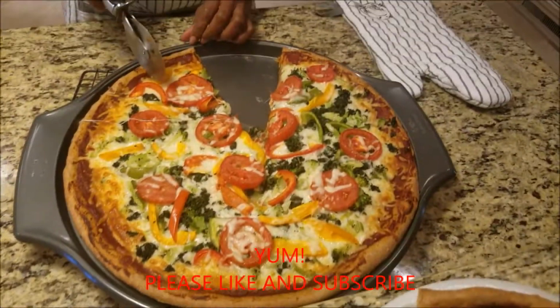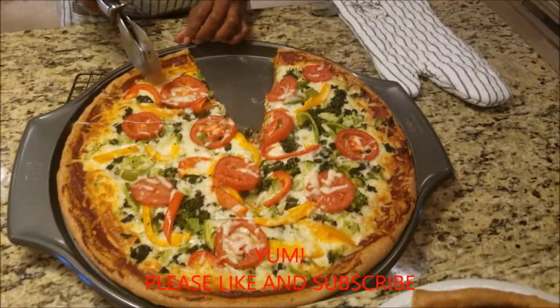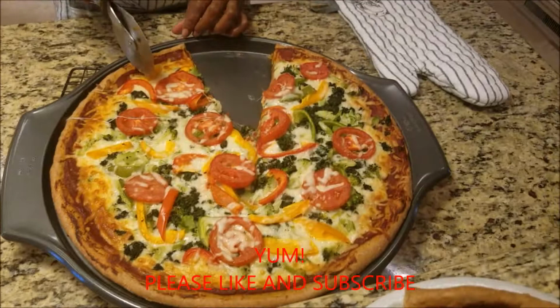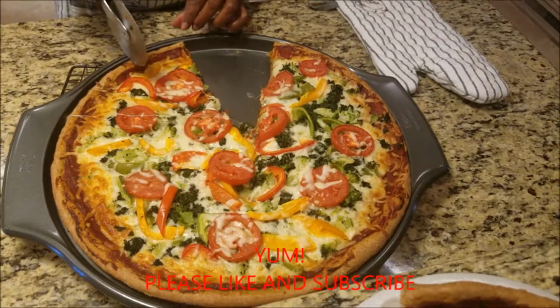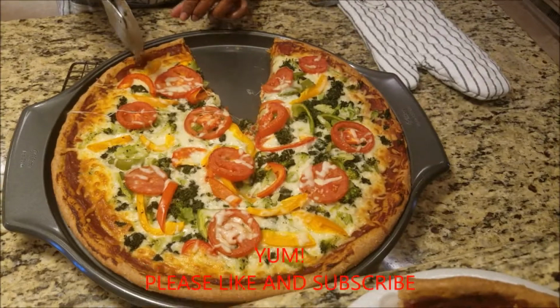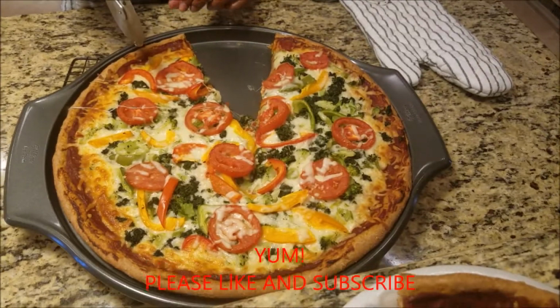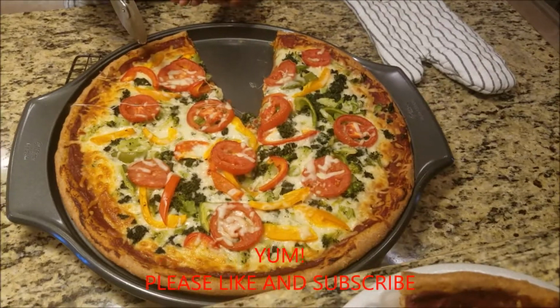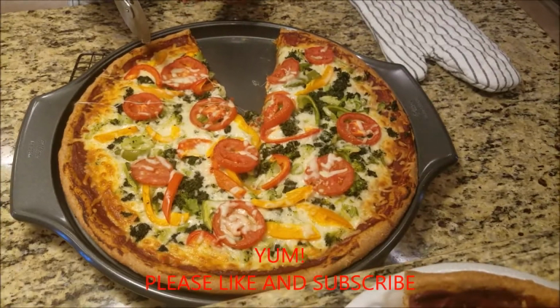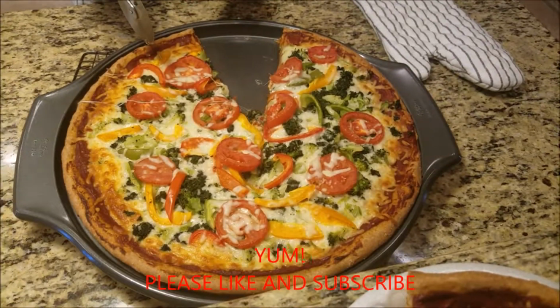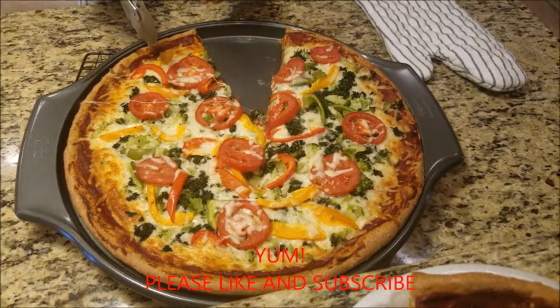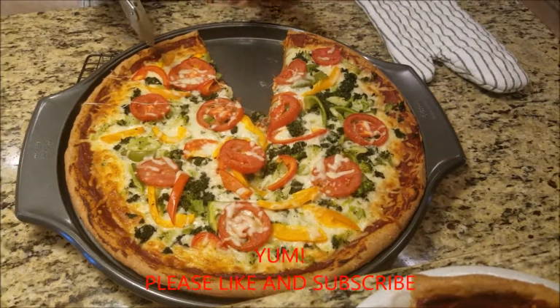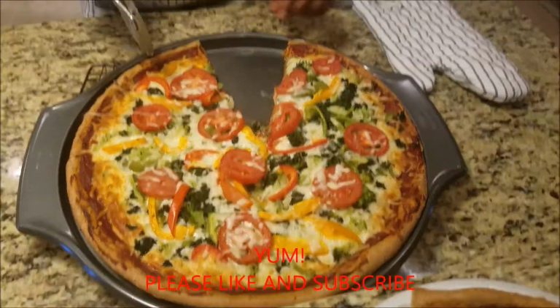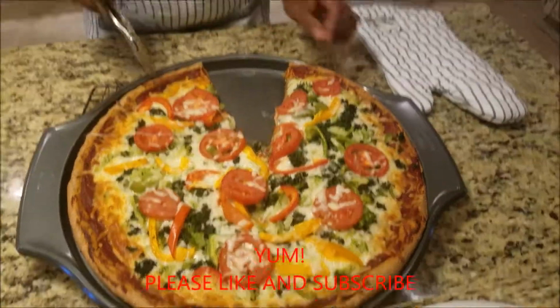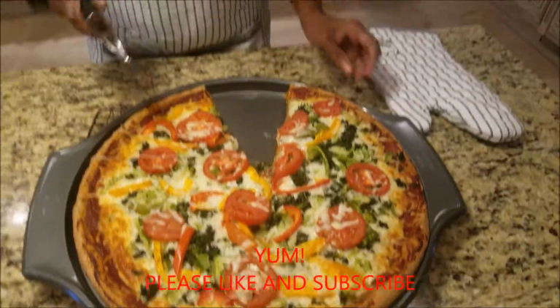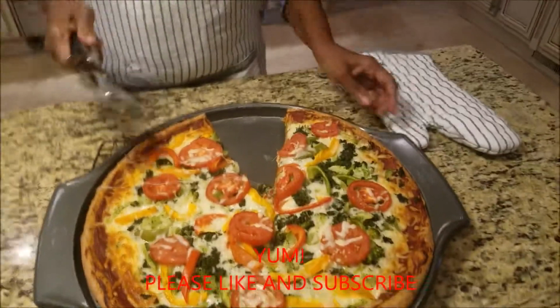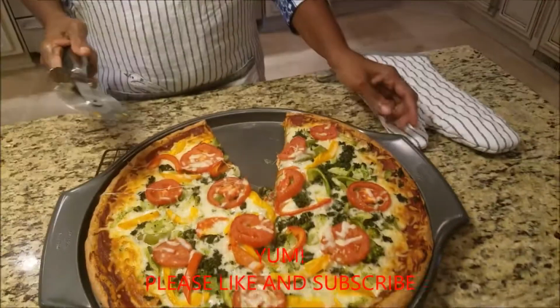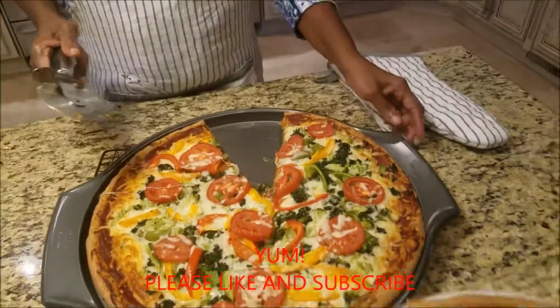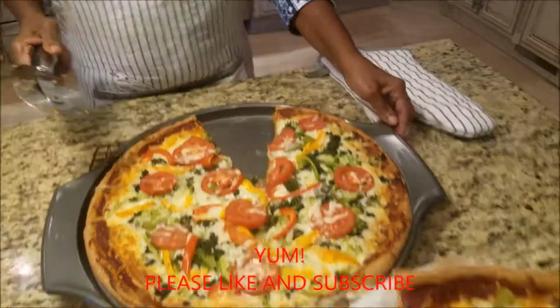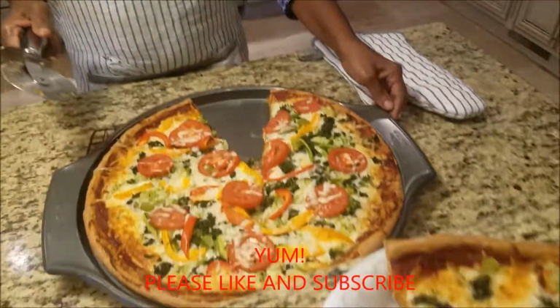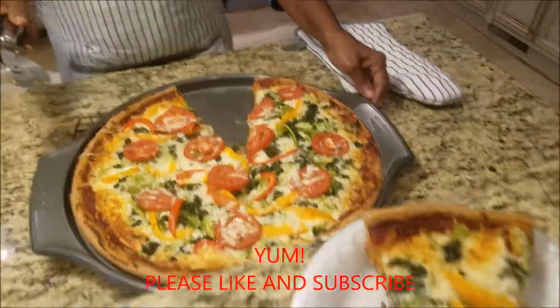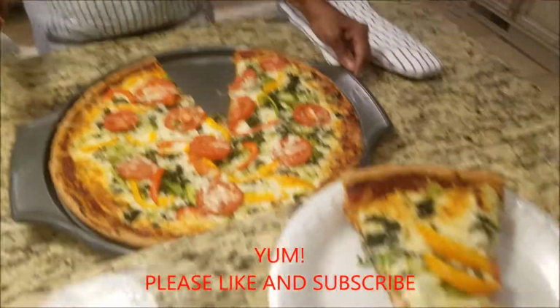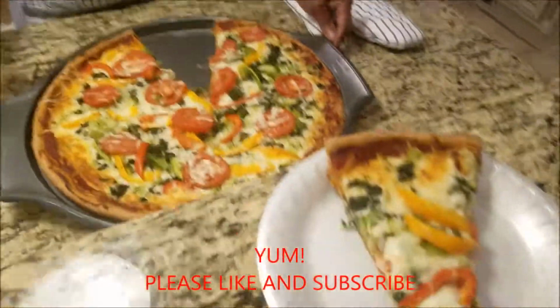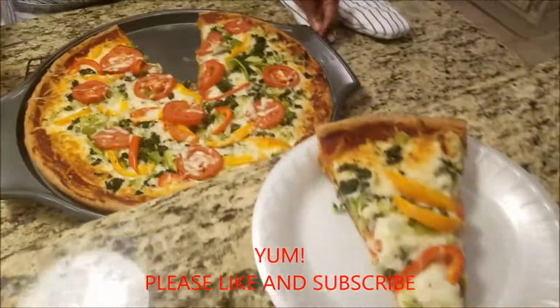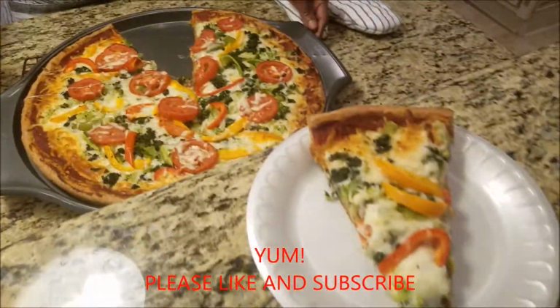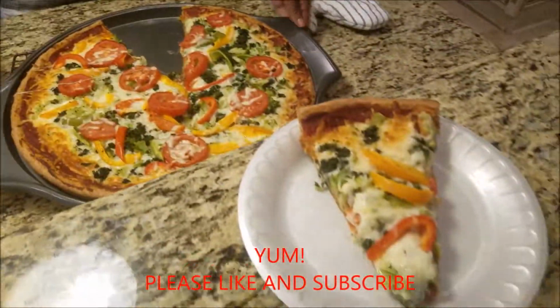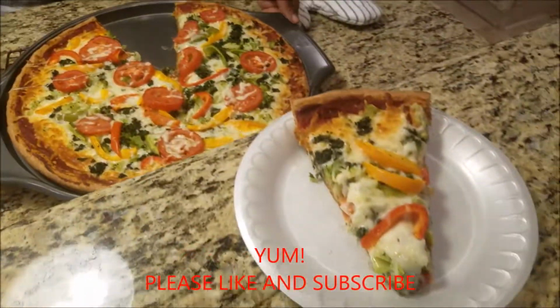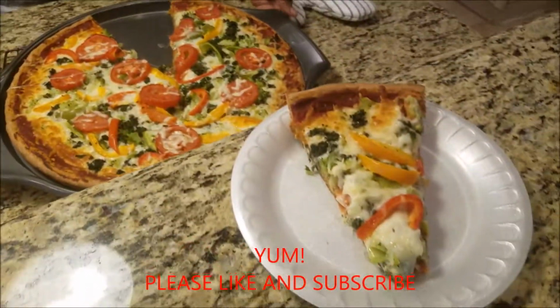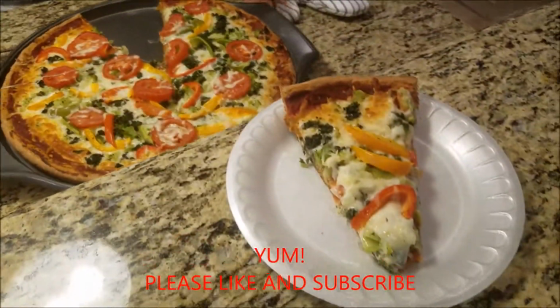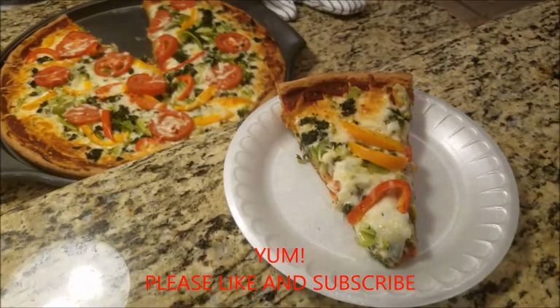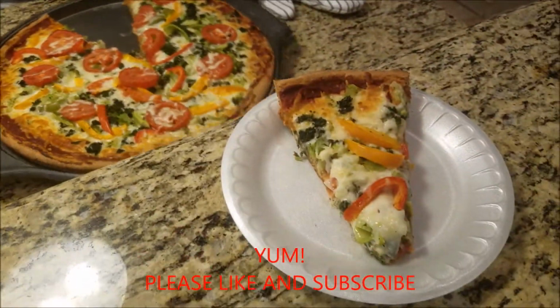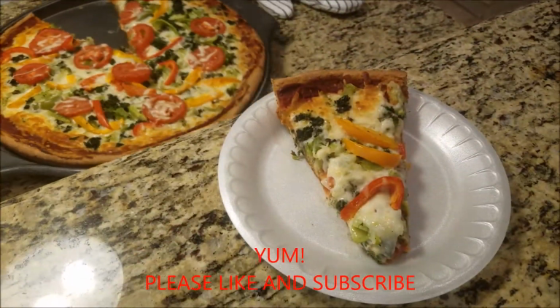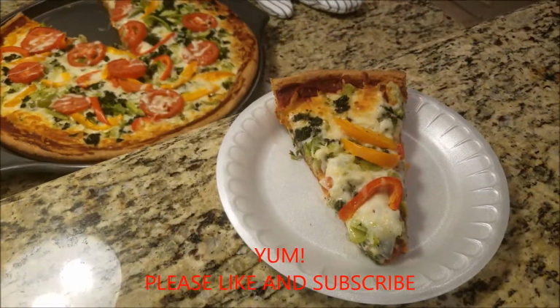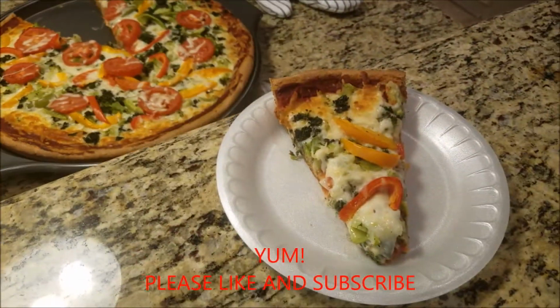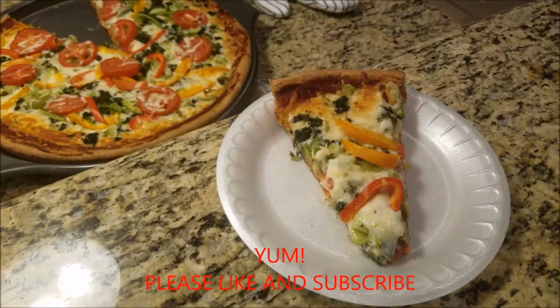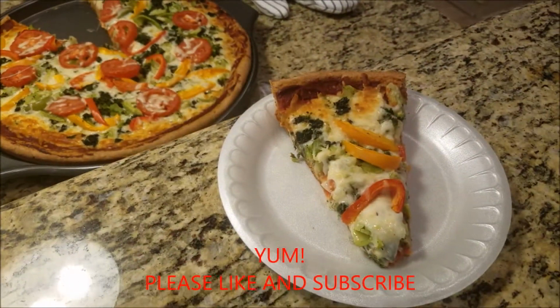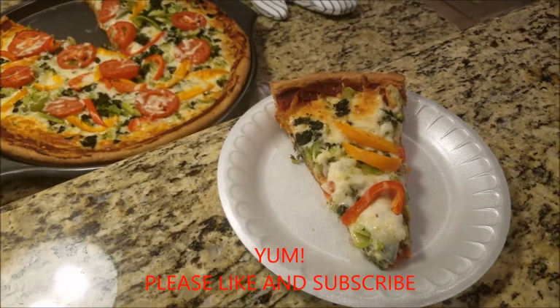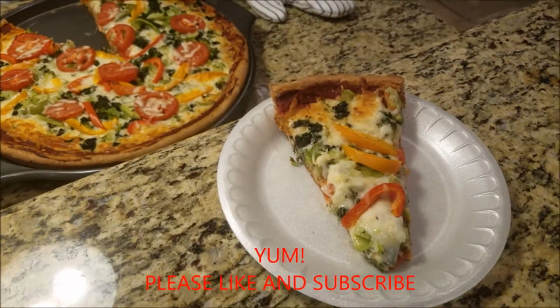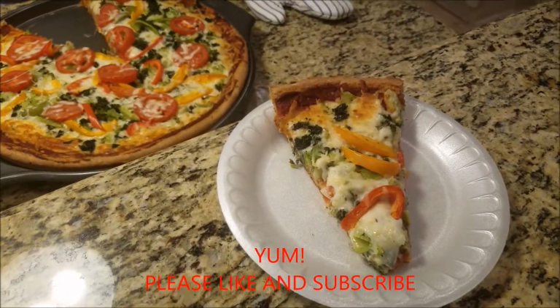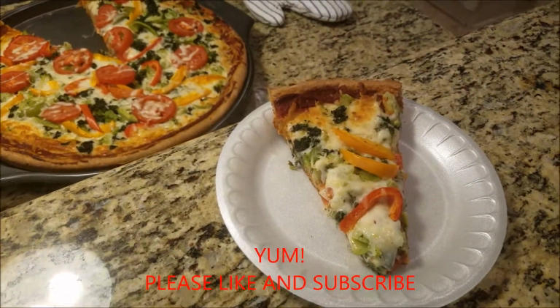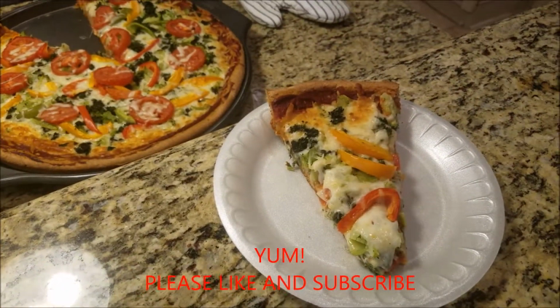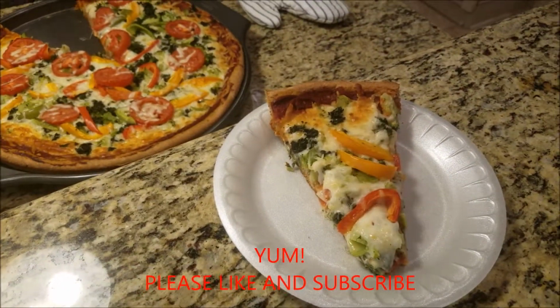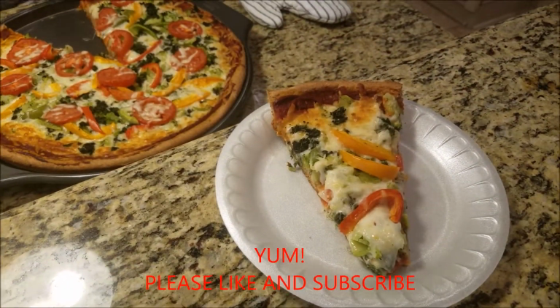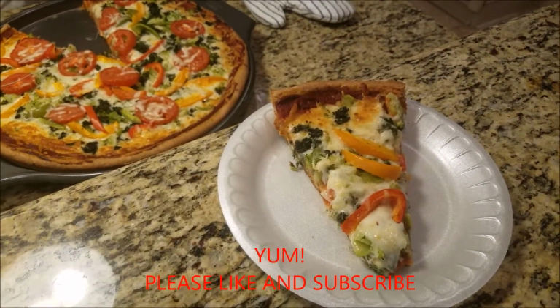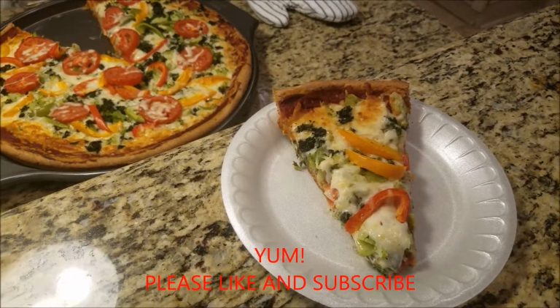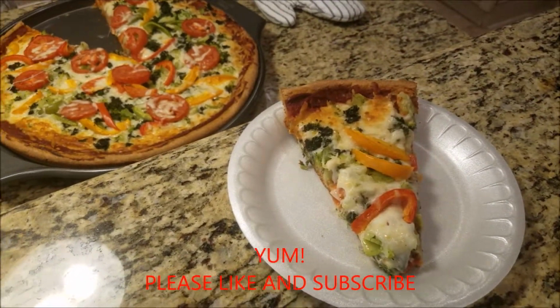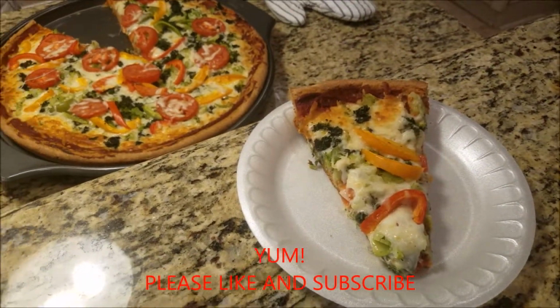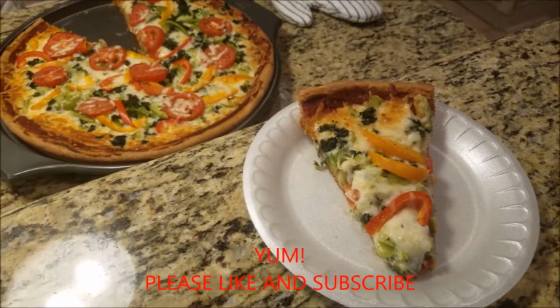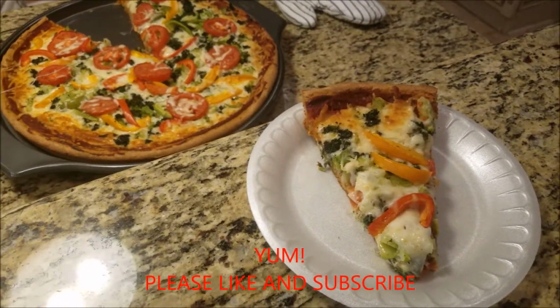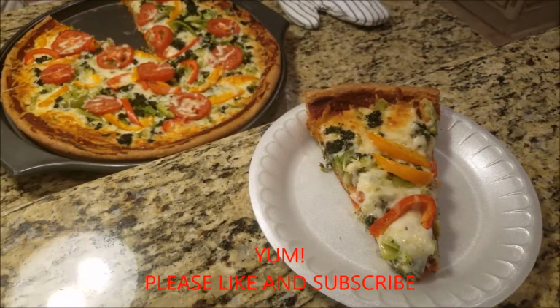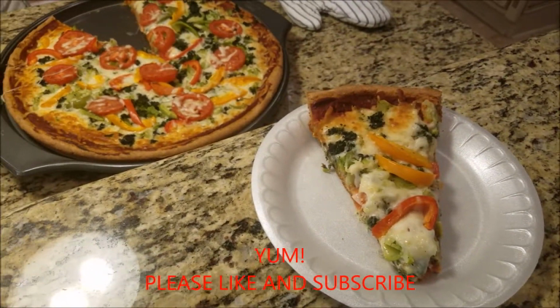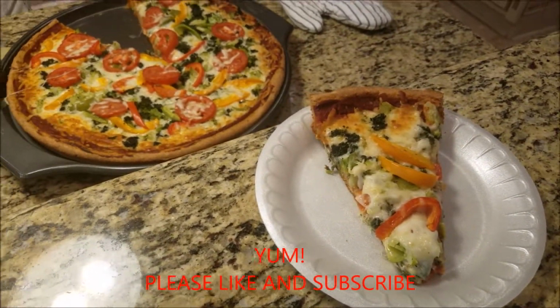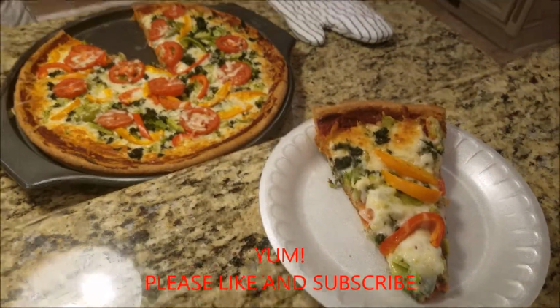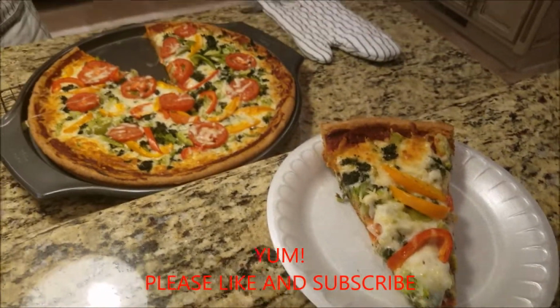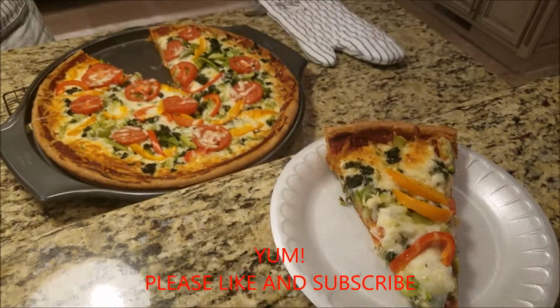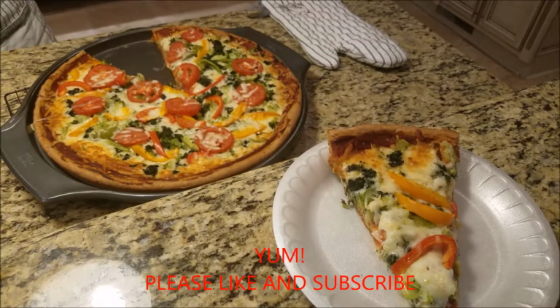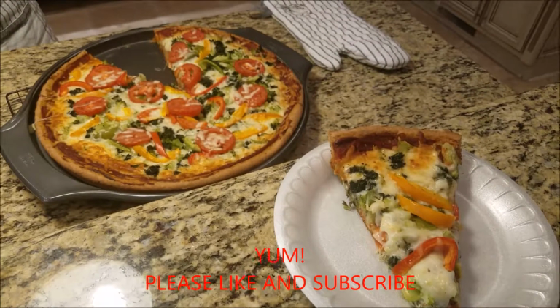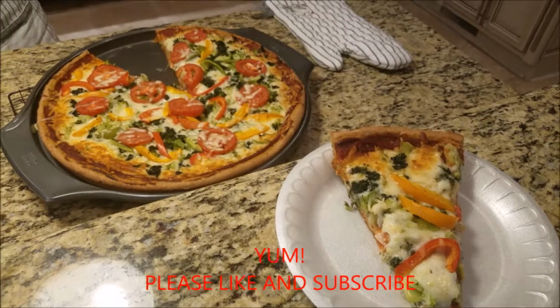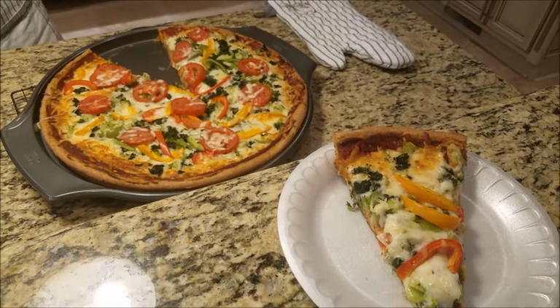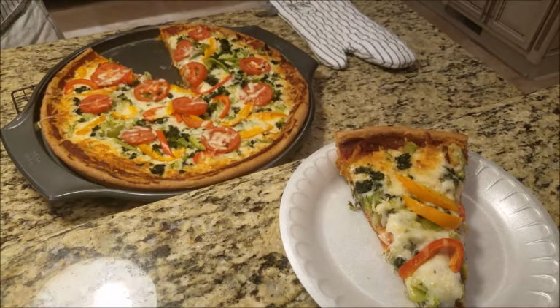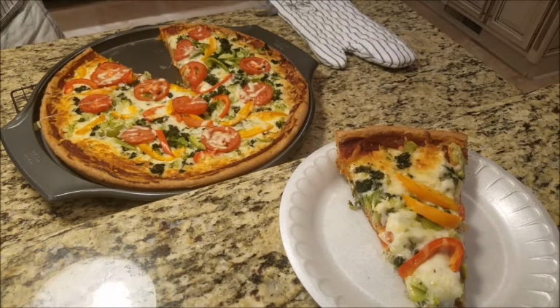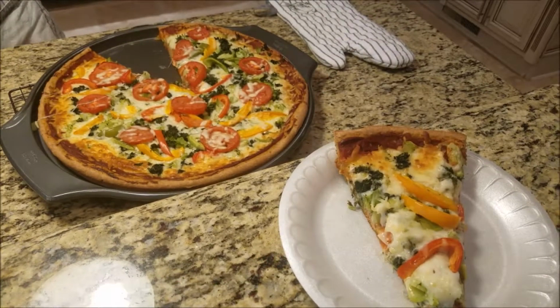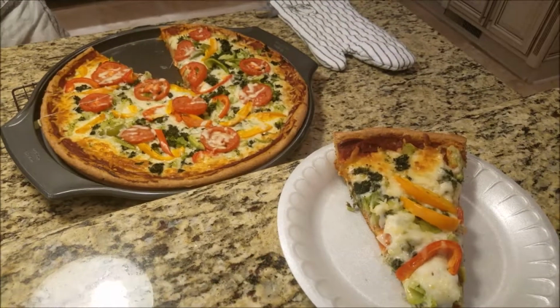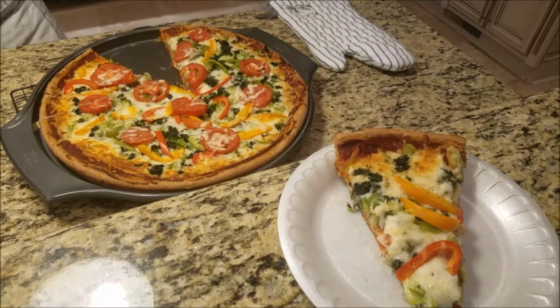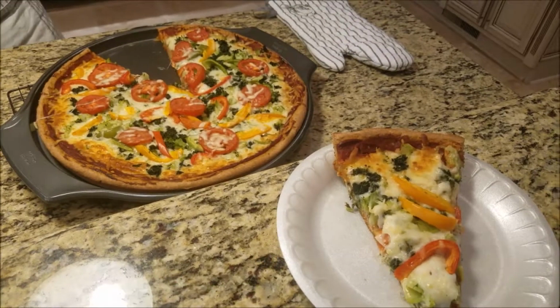You guys love this? Definitely like and subscribe. Check out more, y'all. Bye.